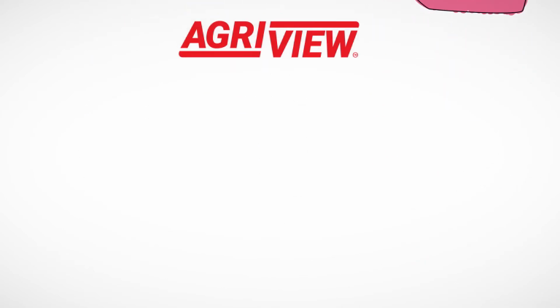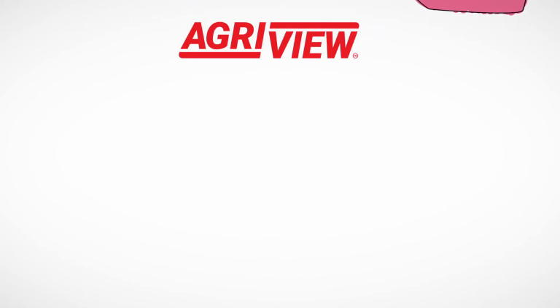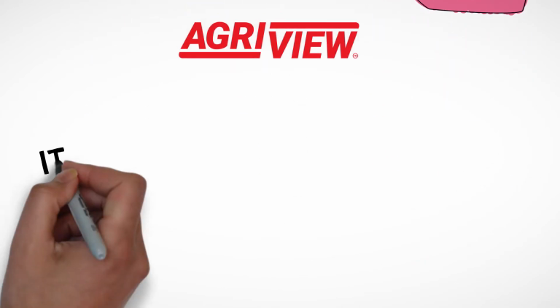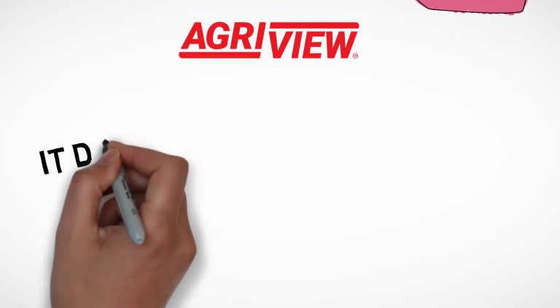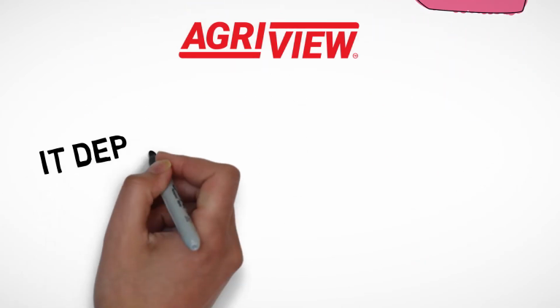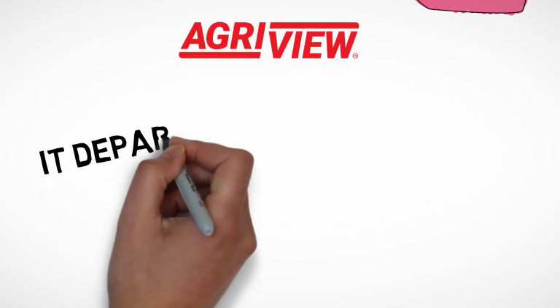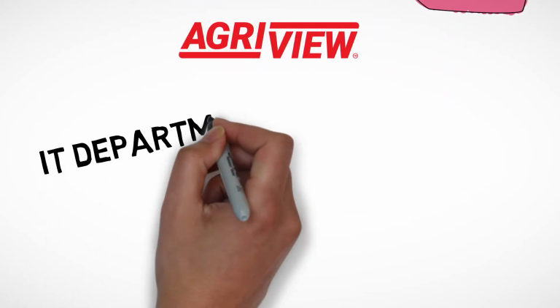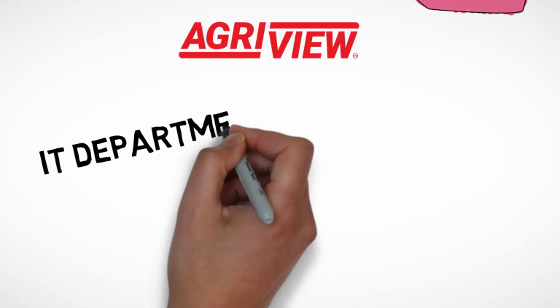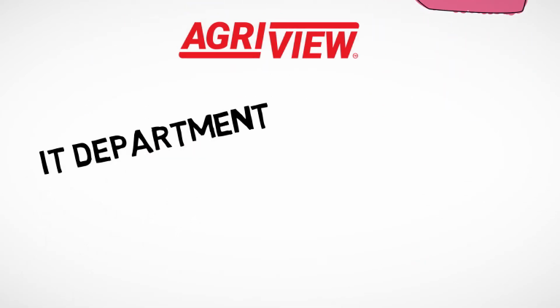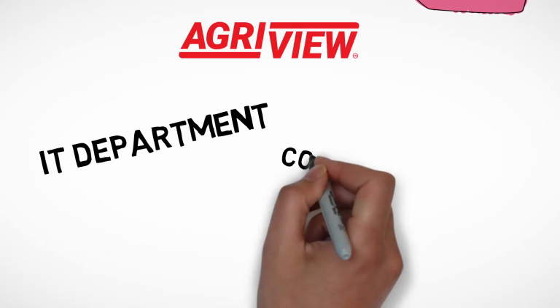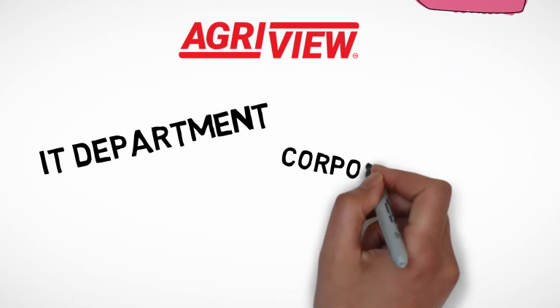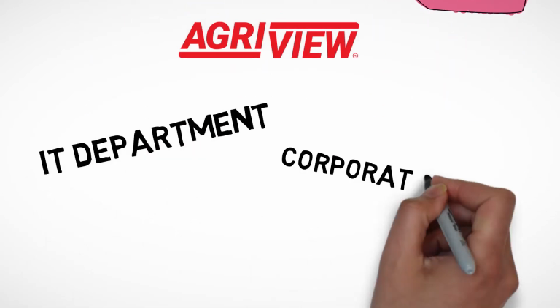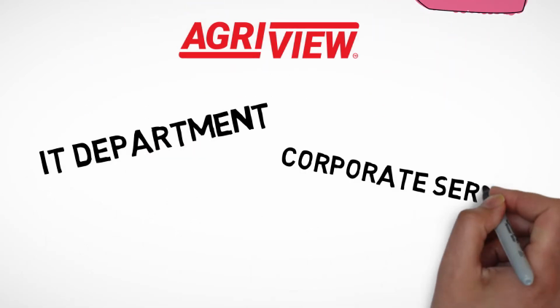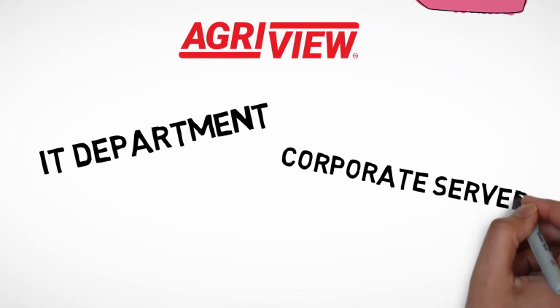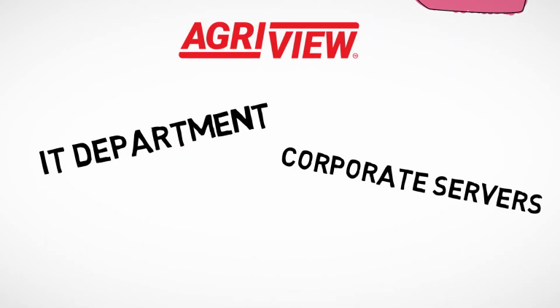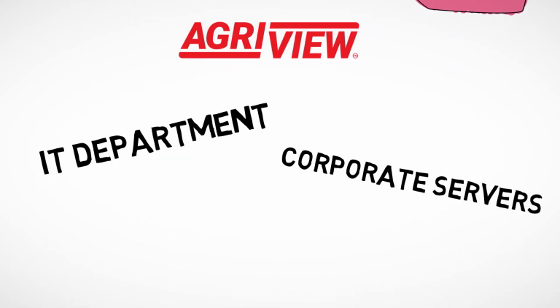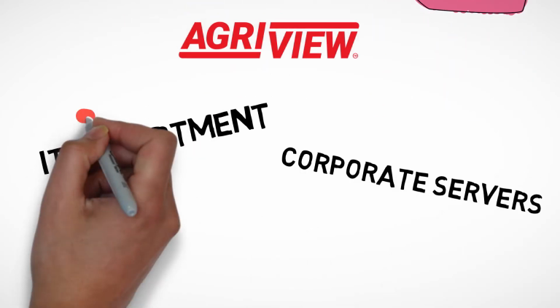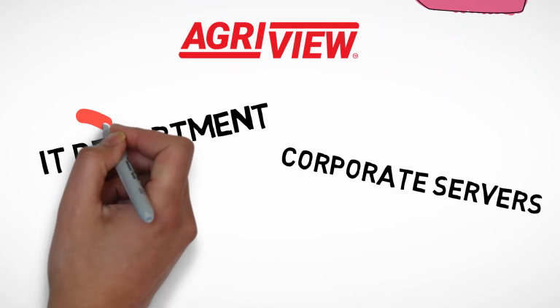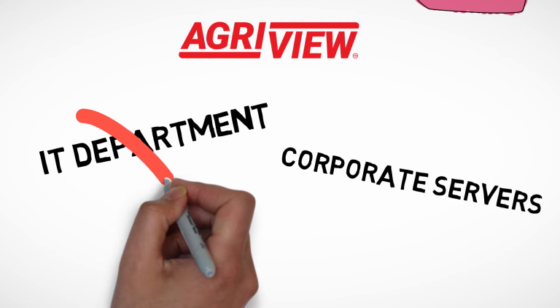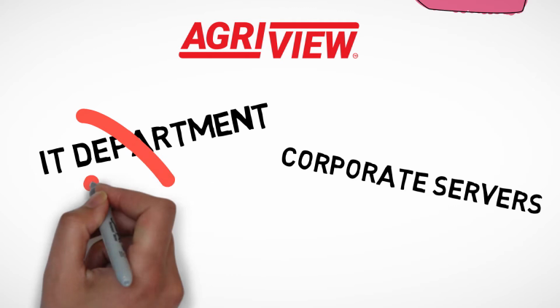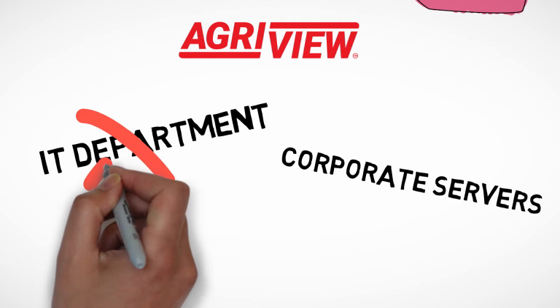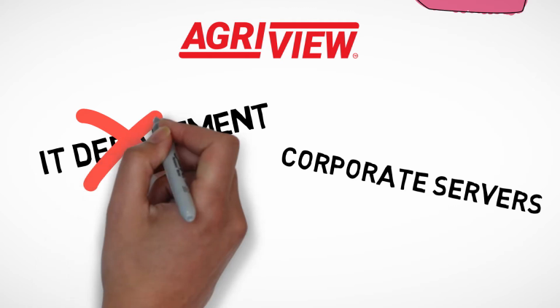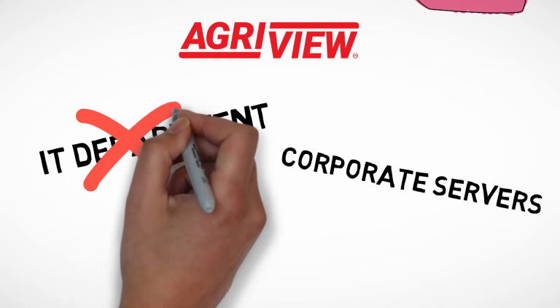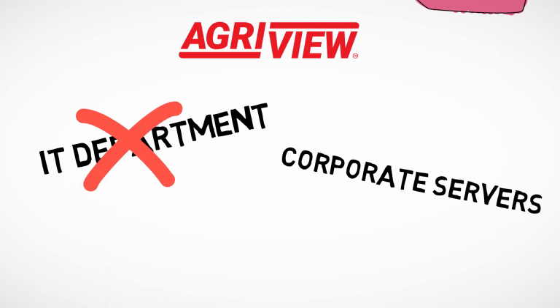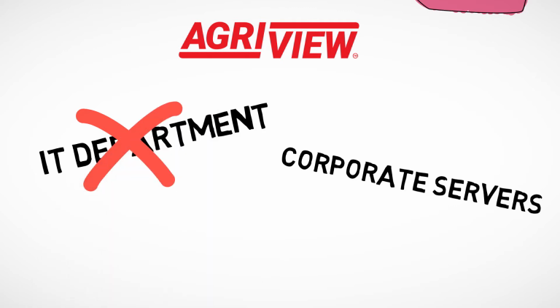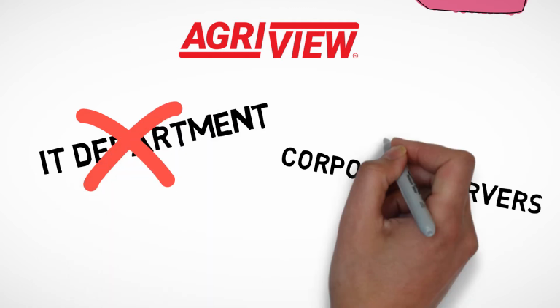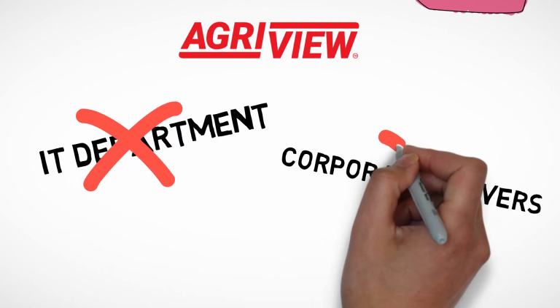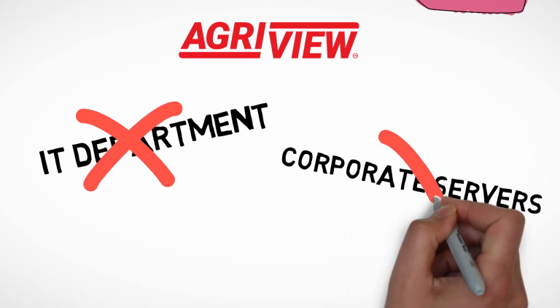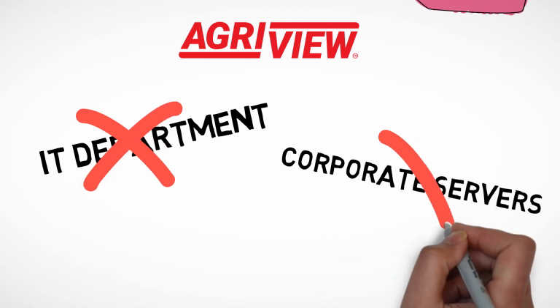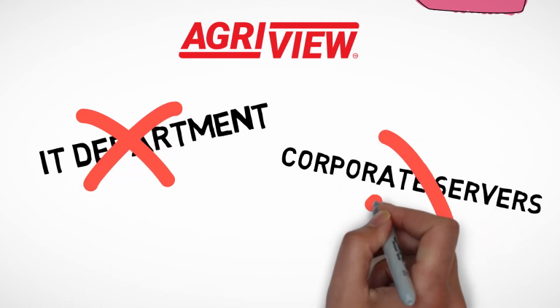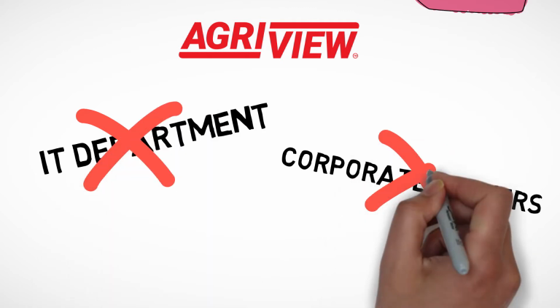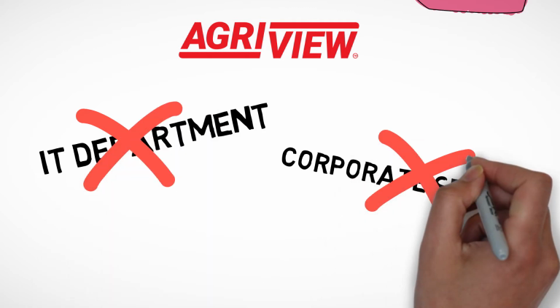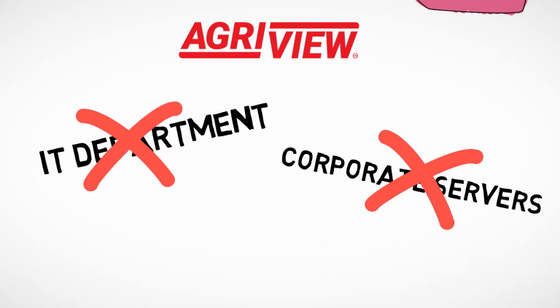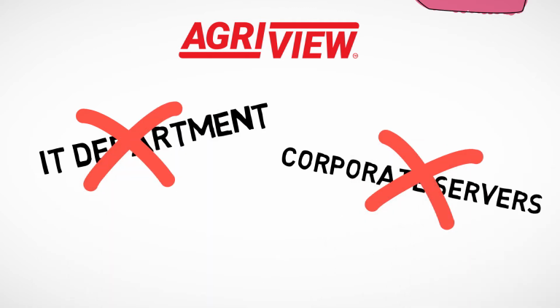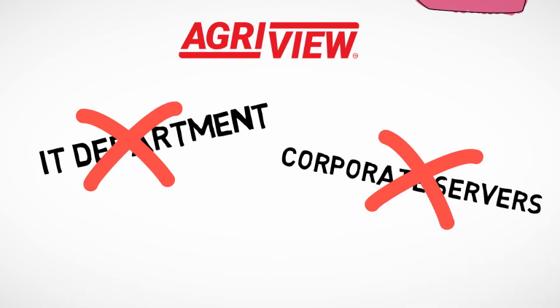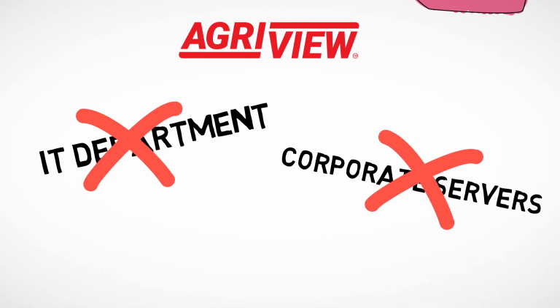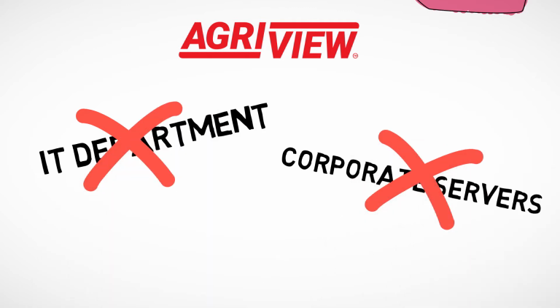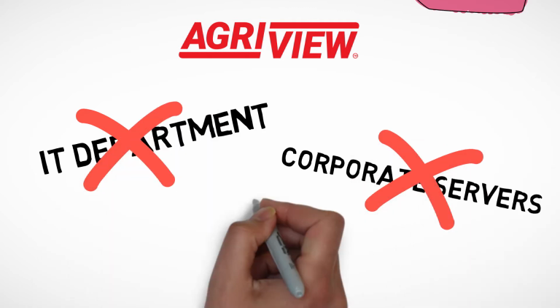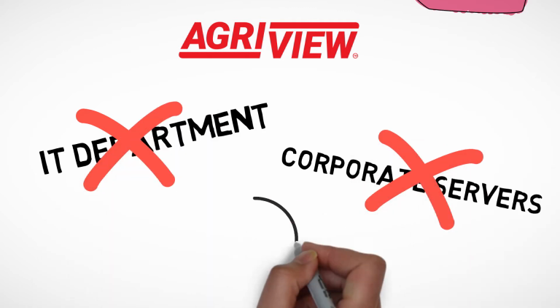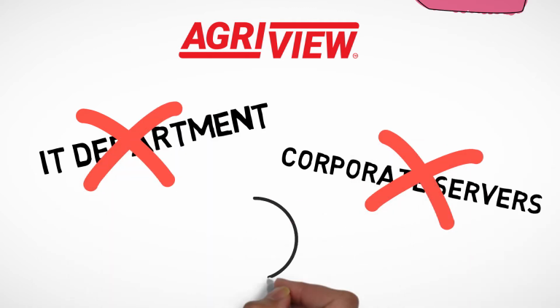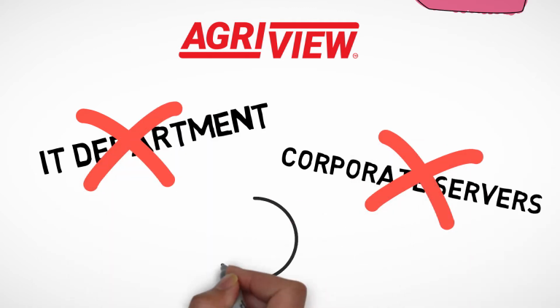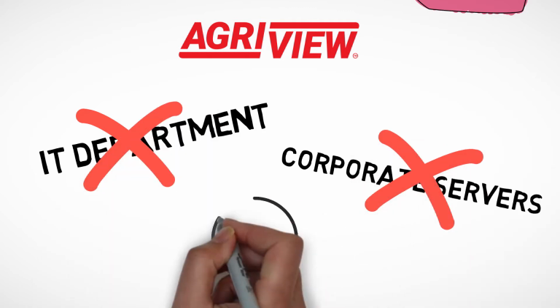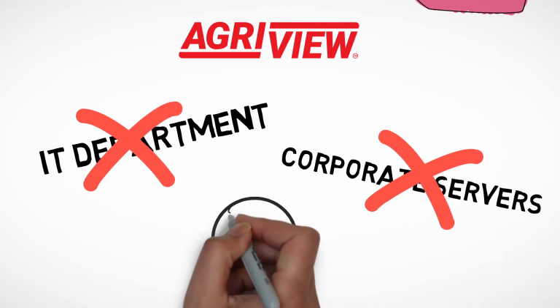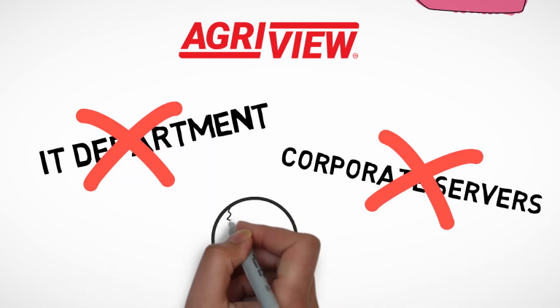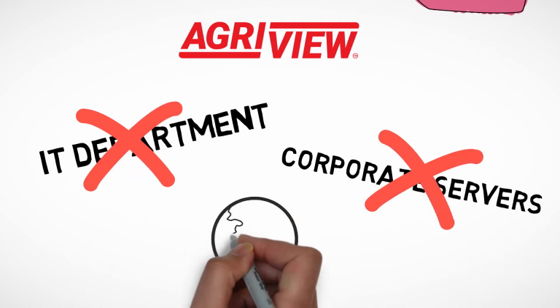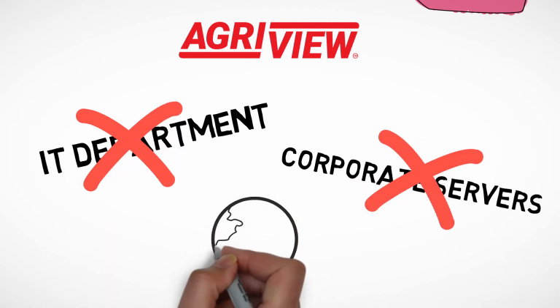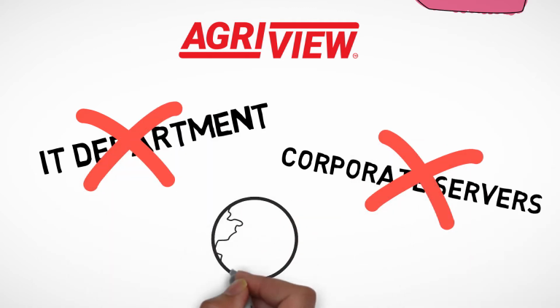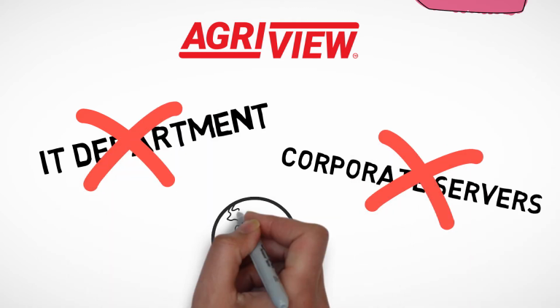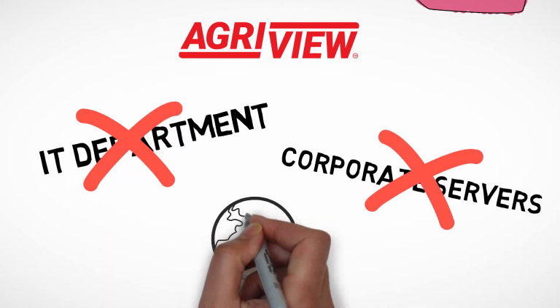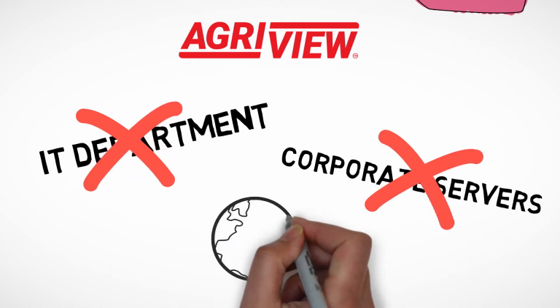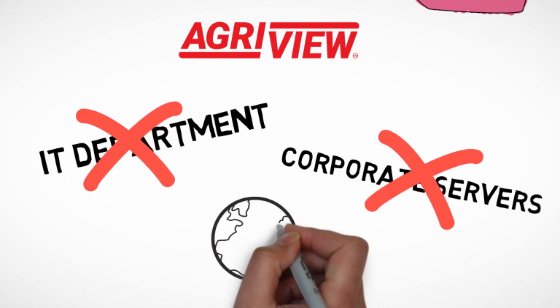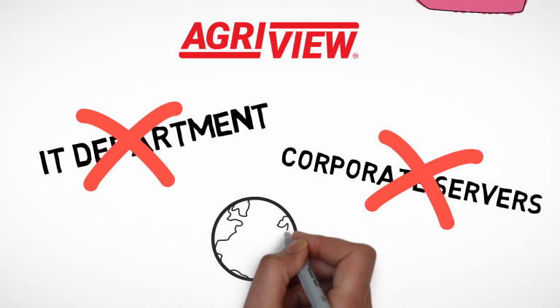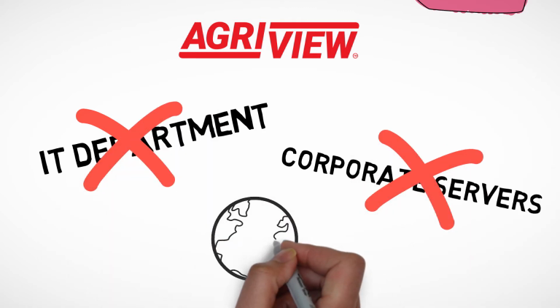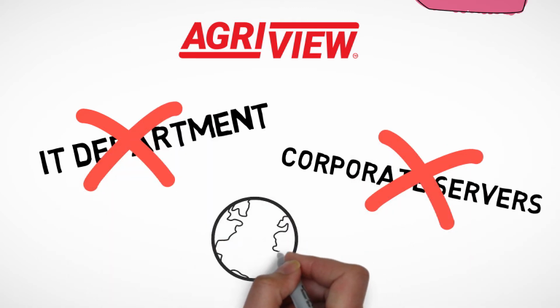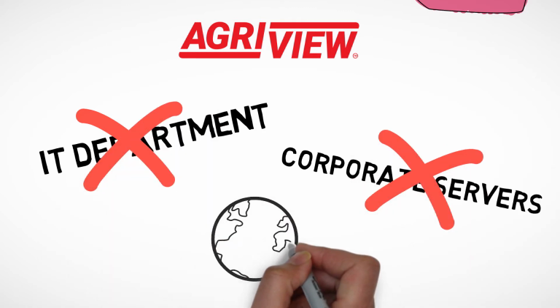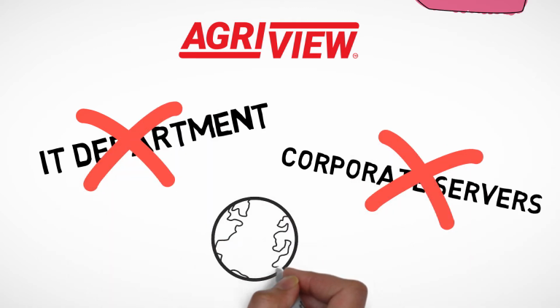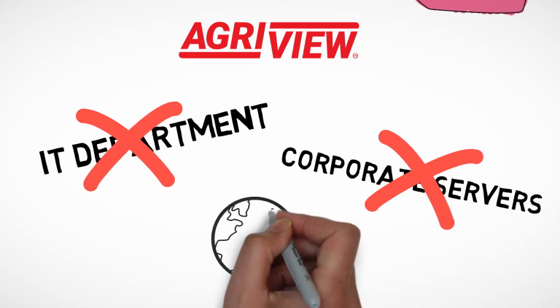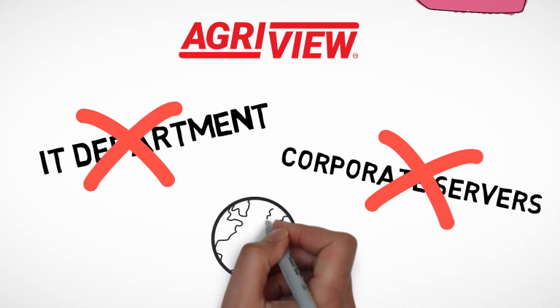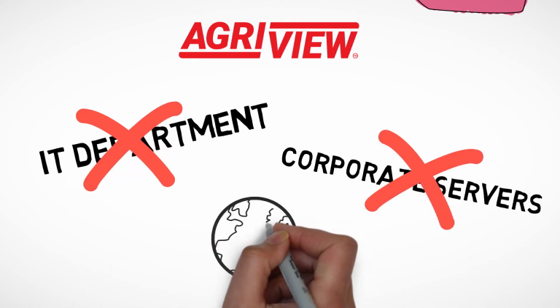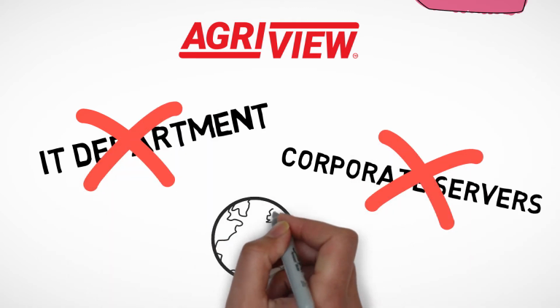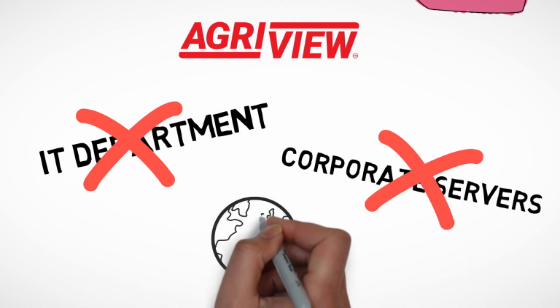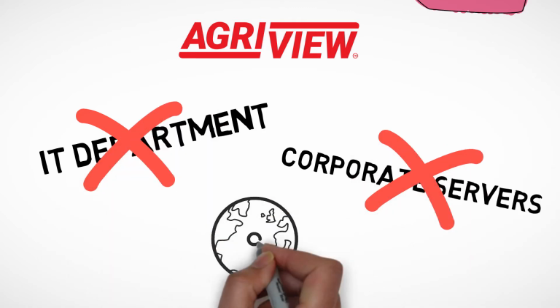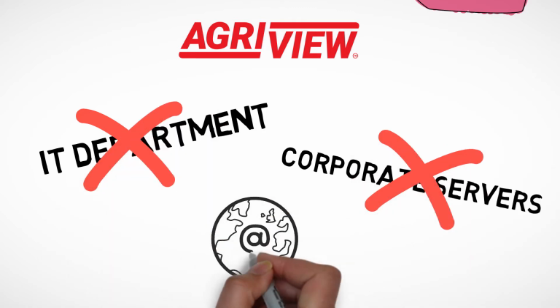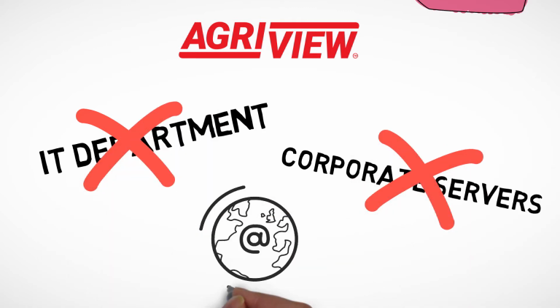With AgriView, you don't need an IT department or corporate servers. All you need is a connection to the internet.